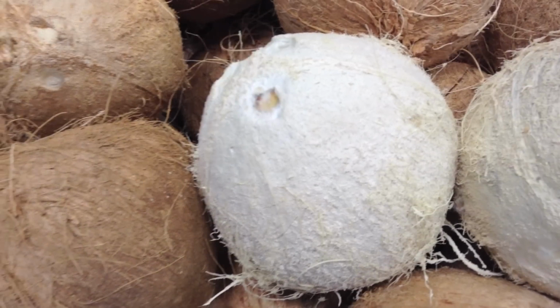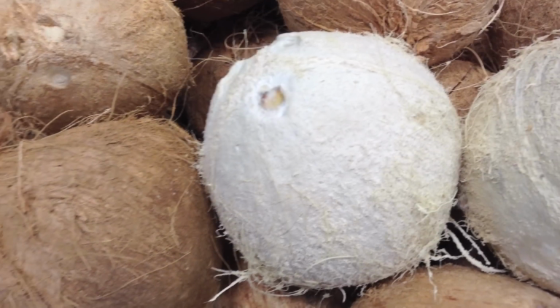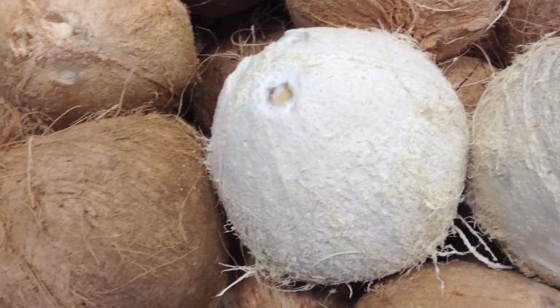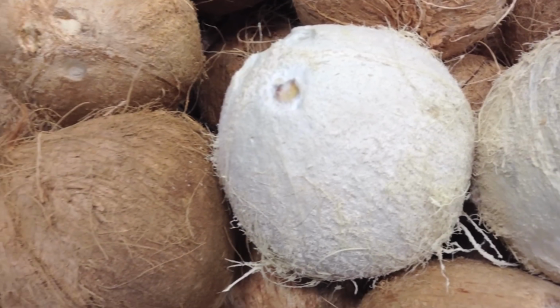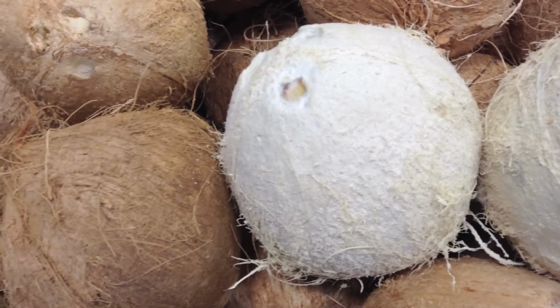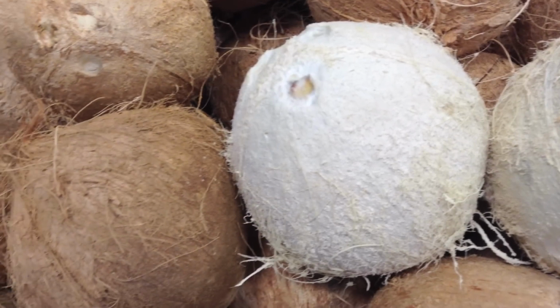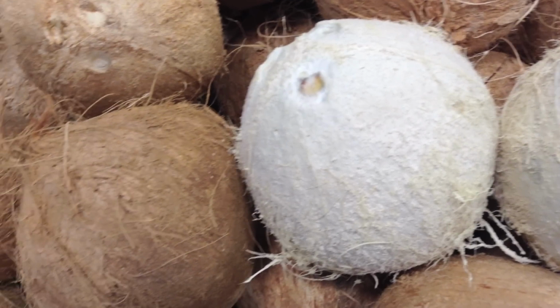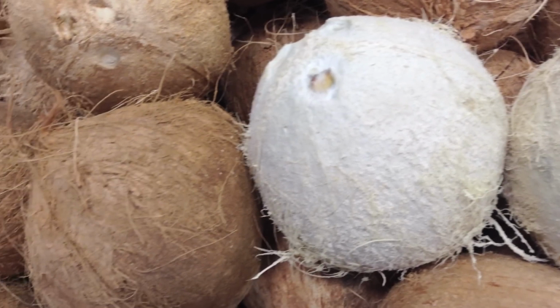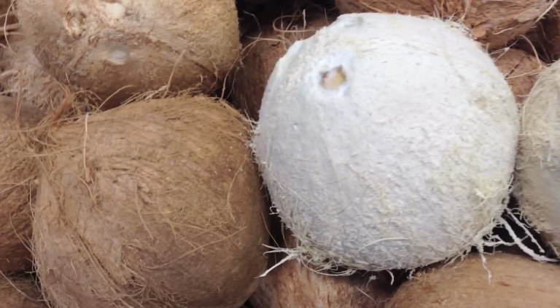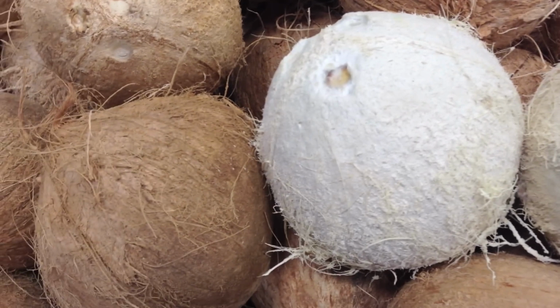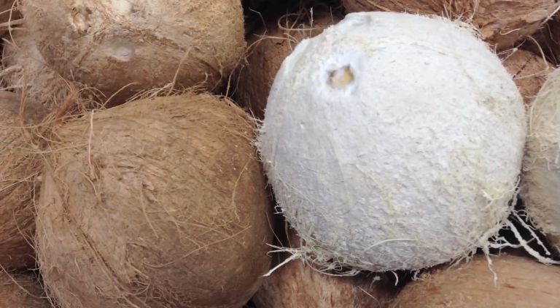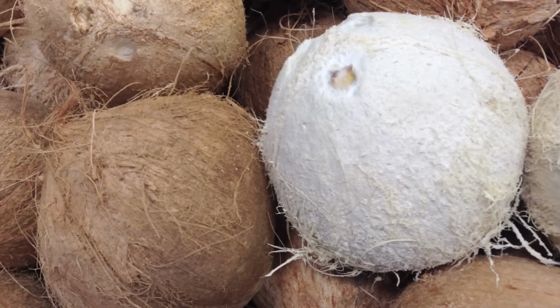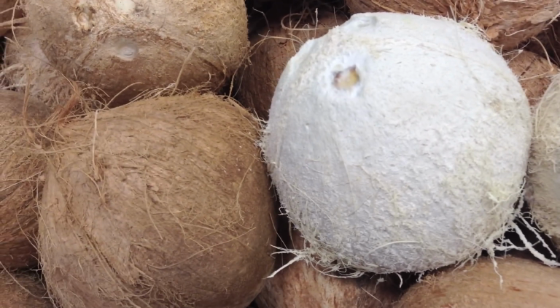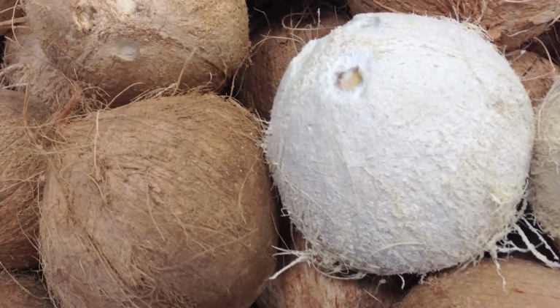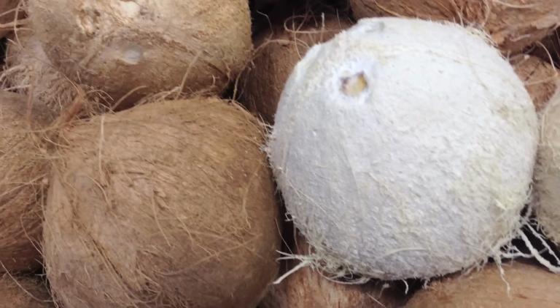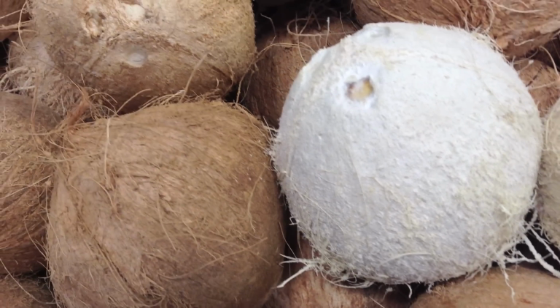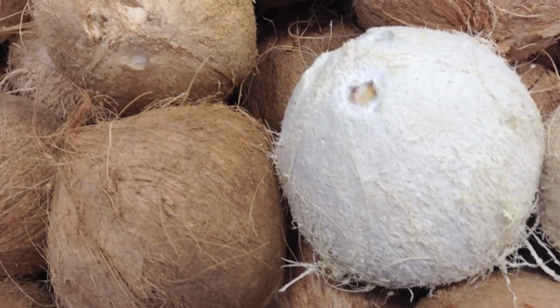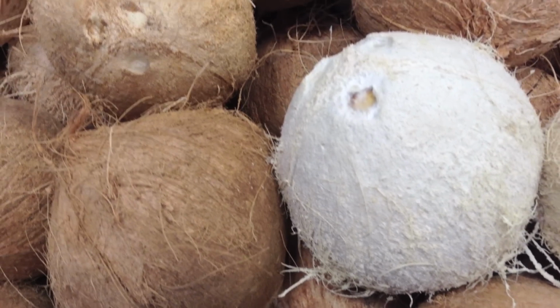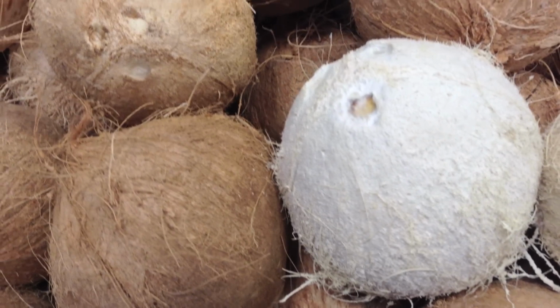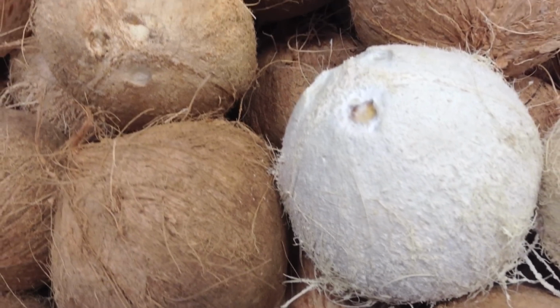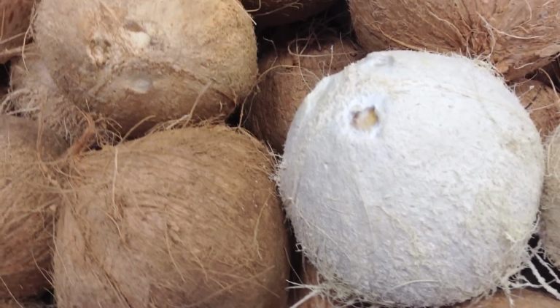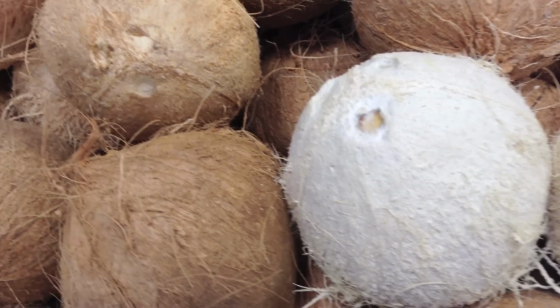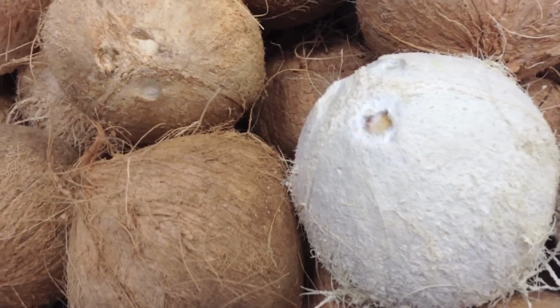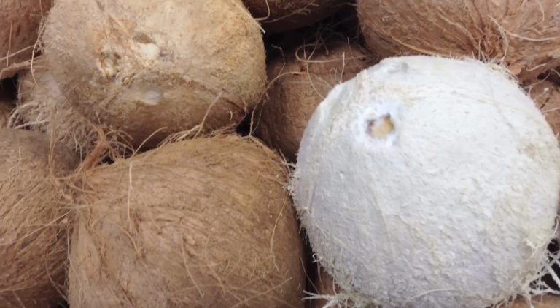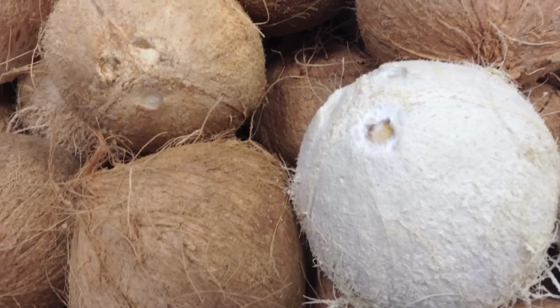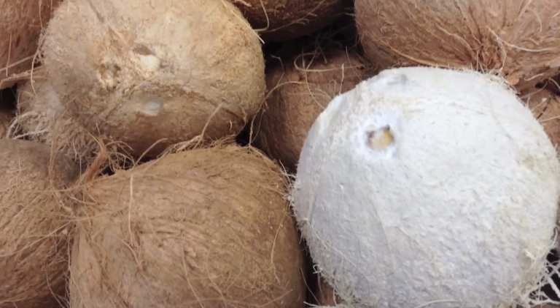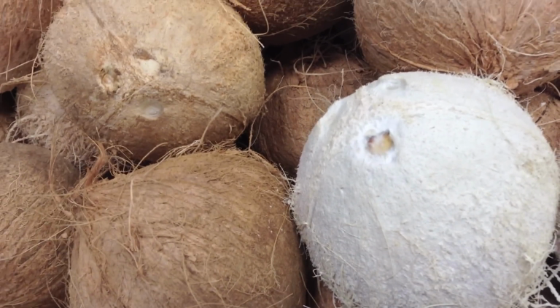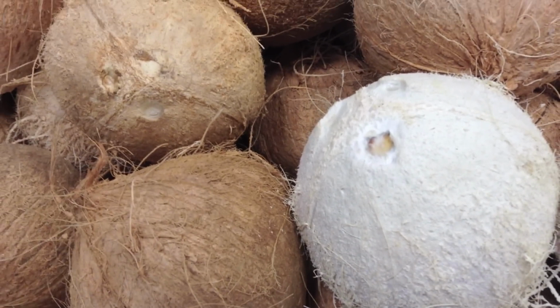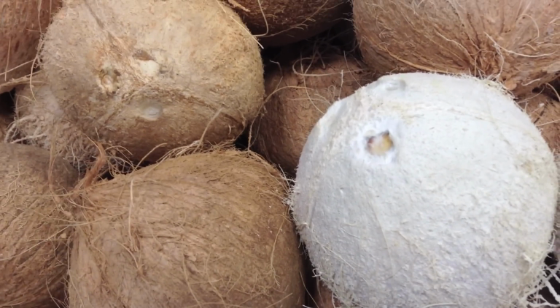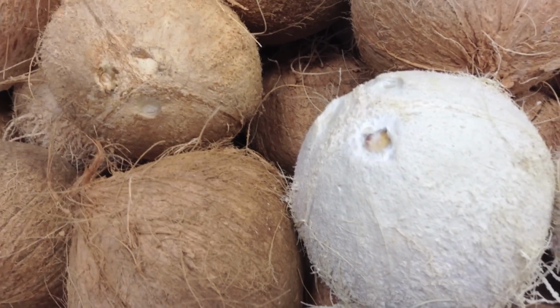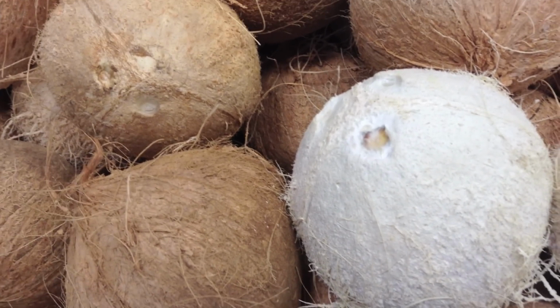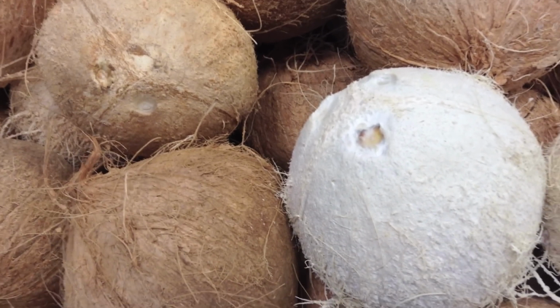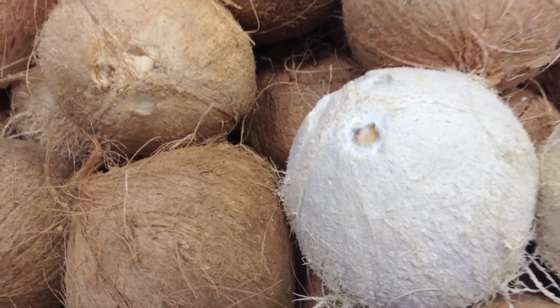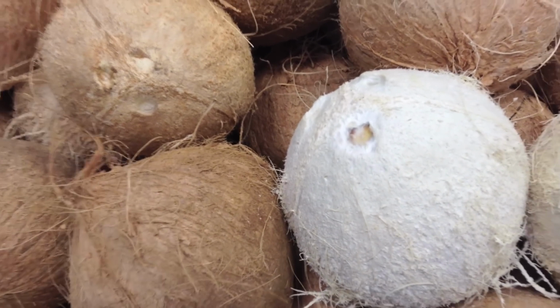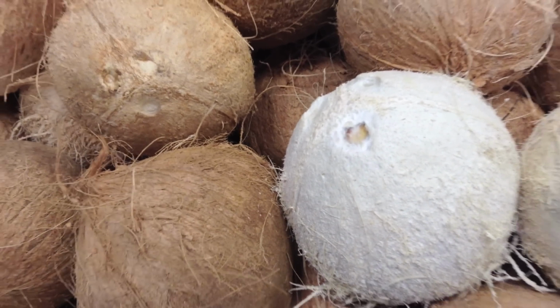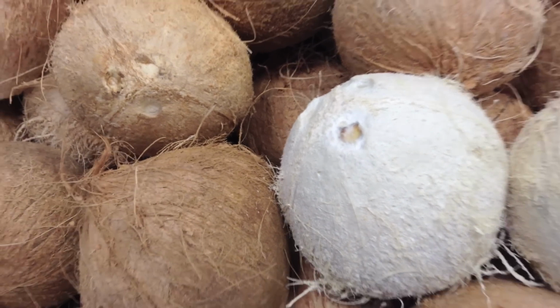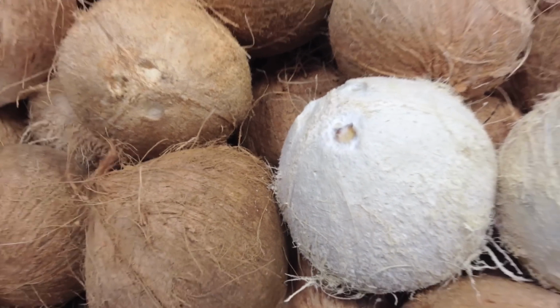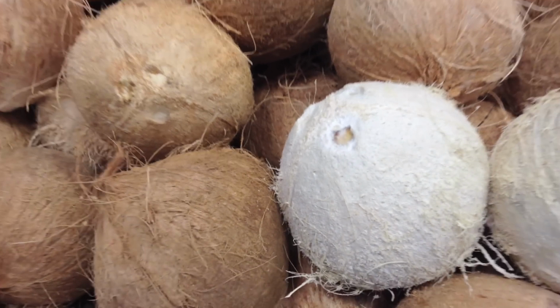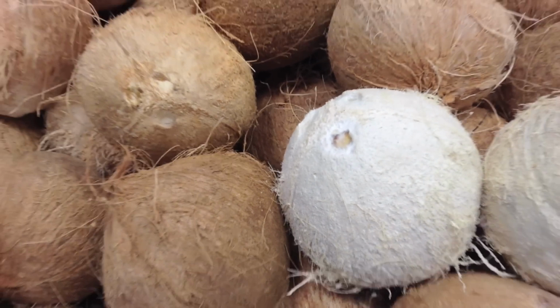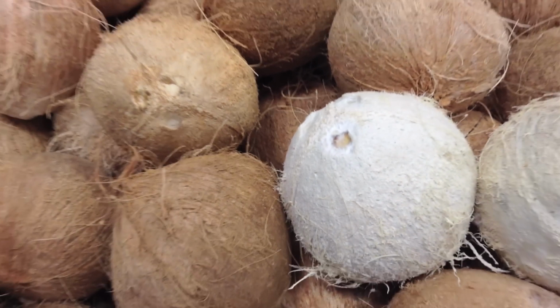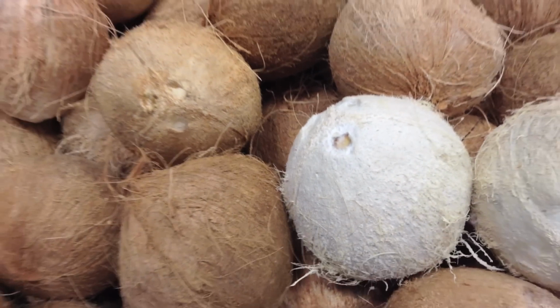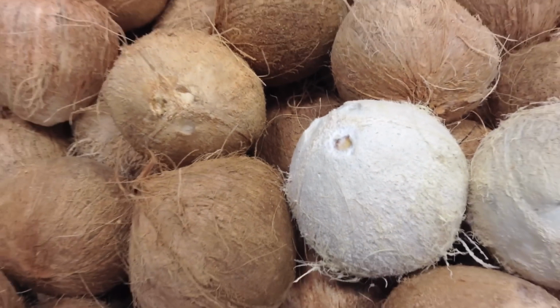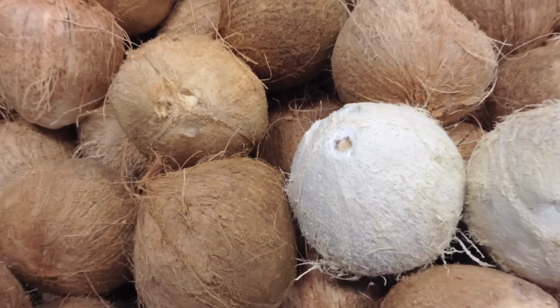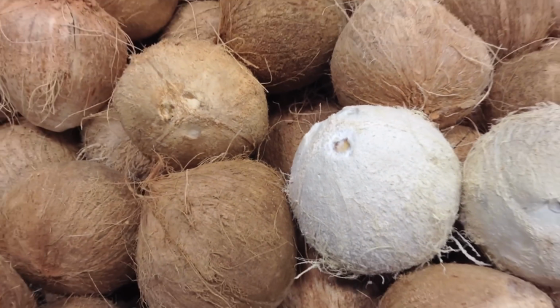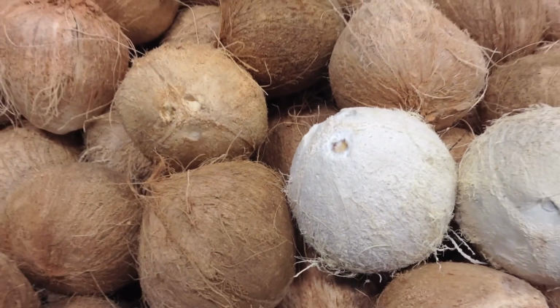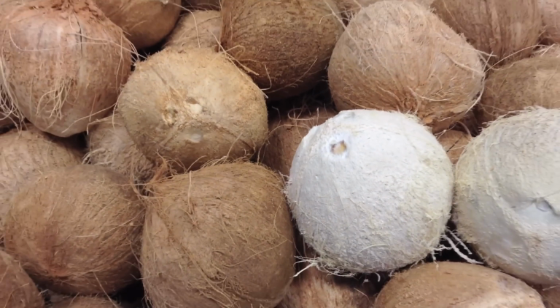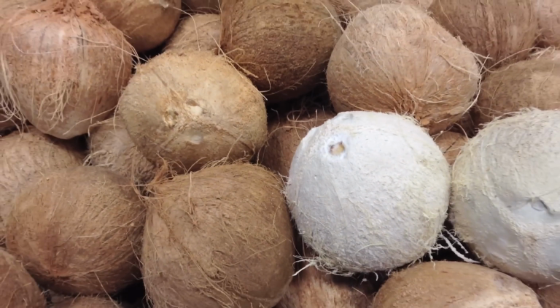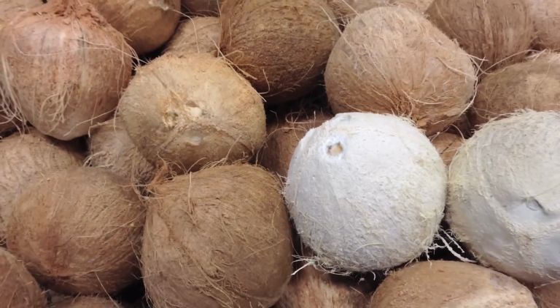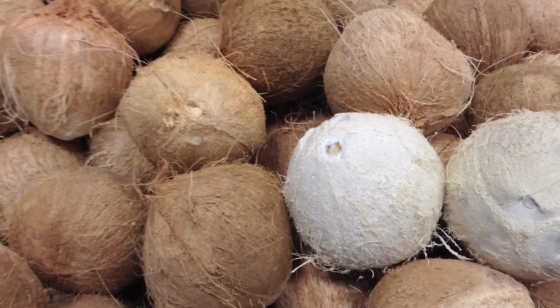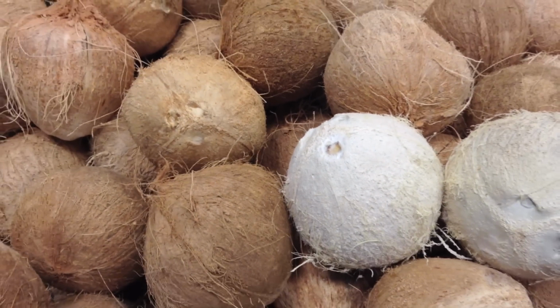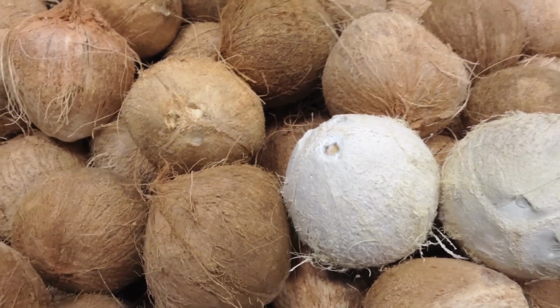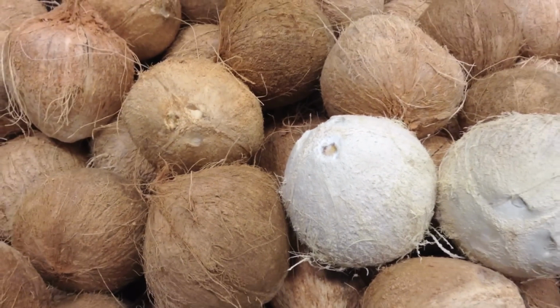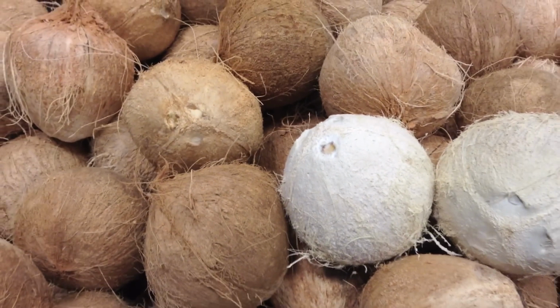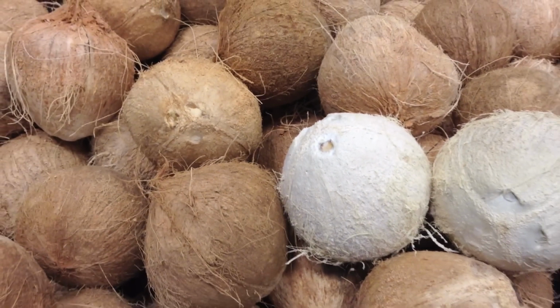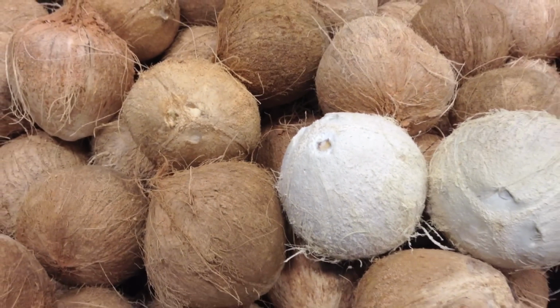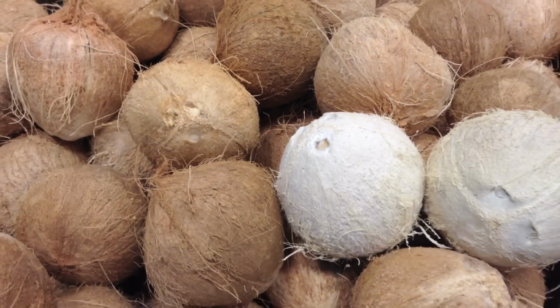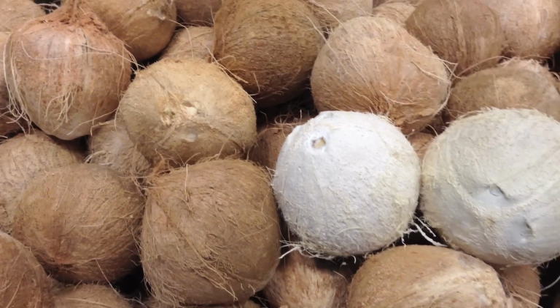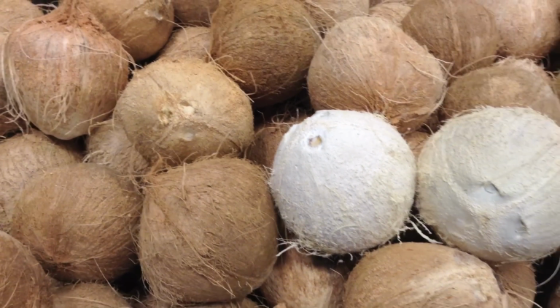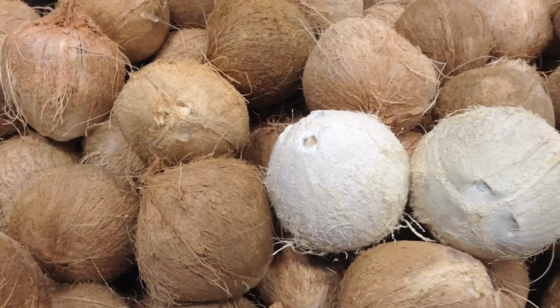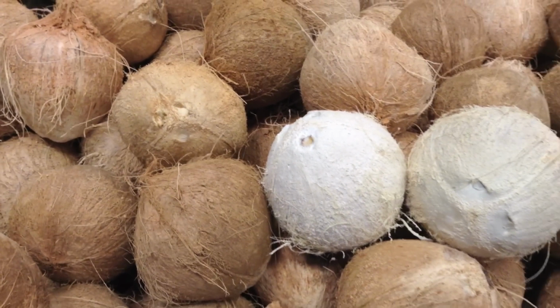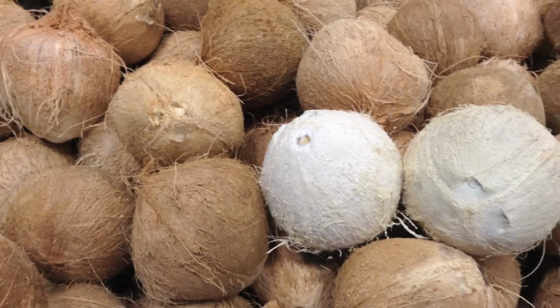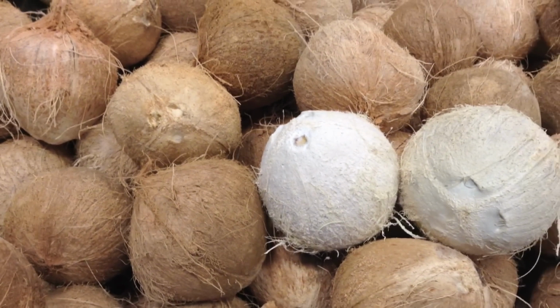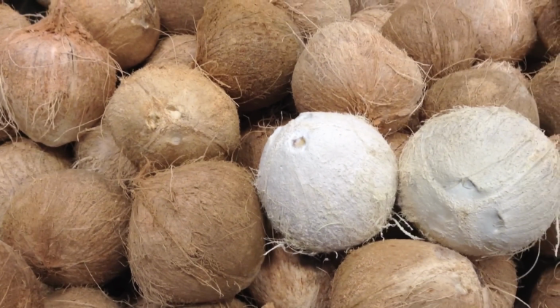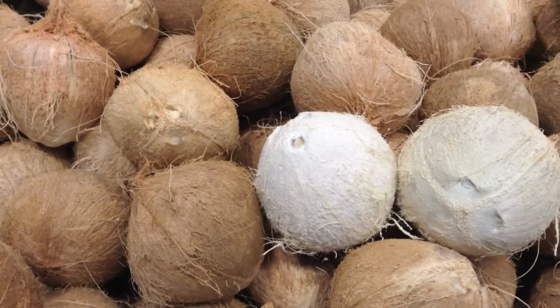Choose young coconuts with a light white-colored shell — they are less oily than brown coconuts.